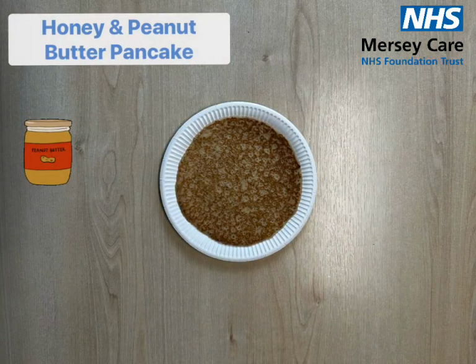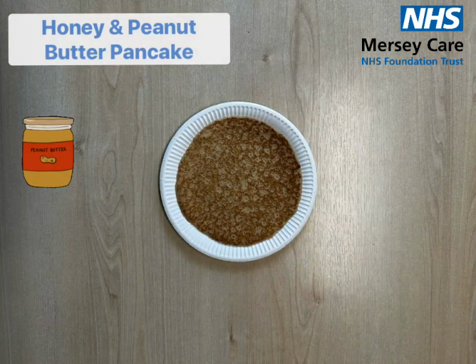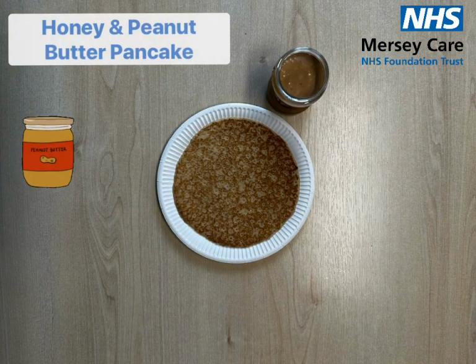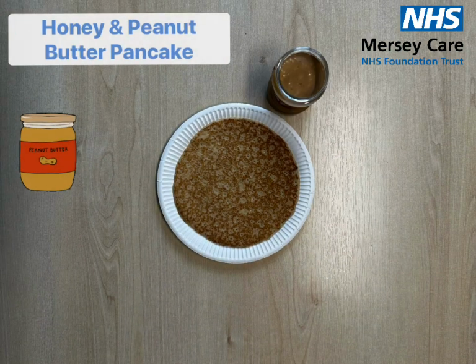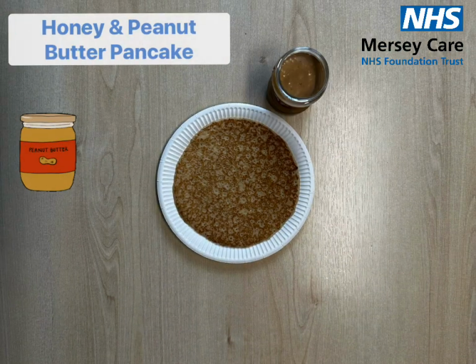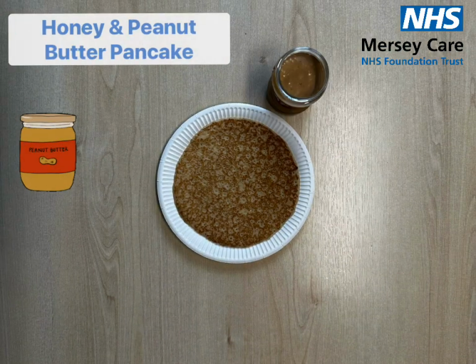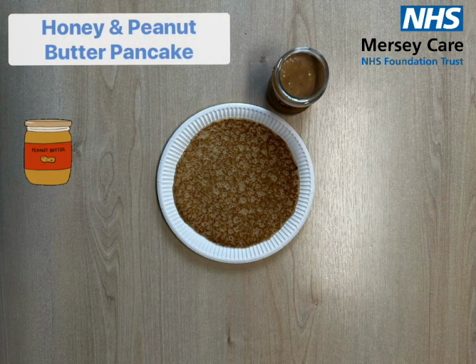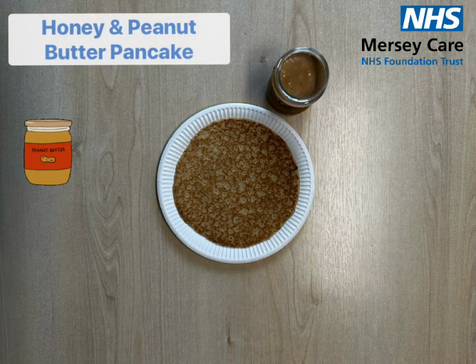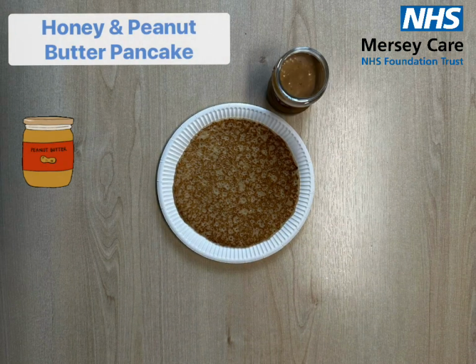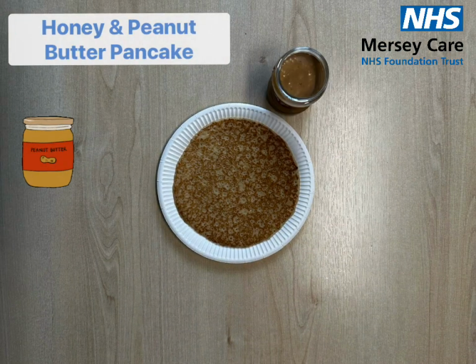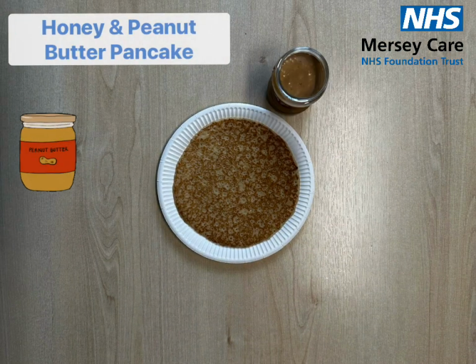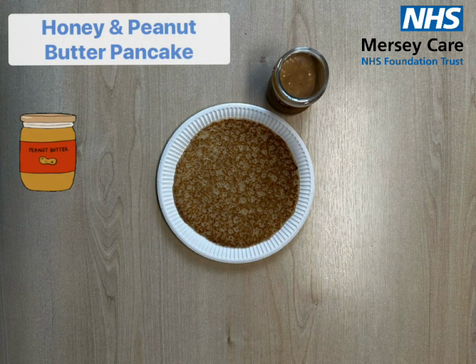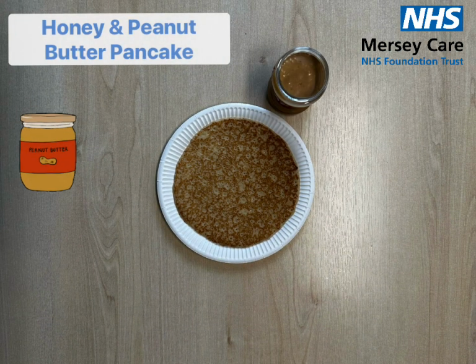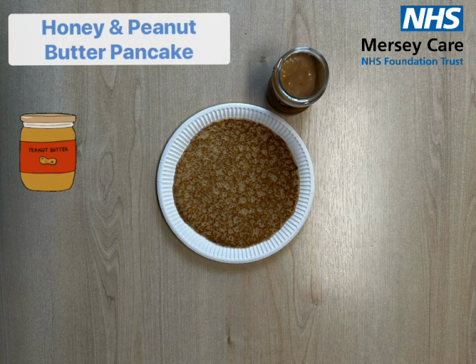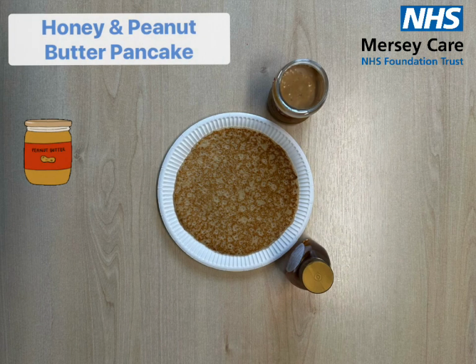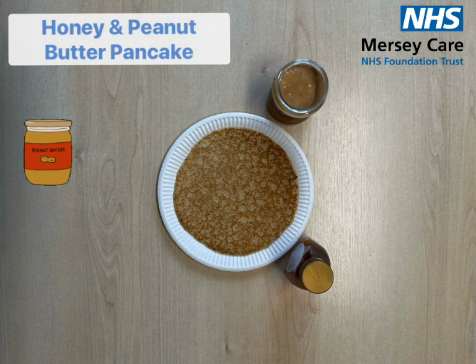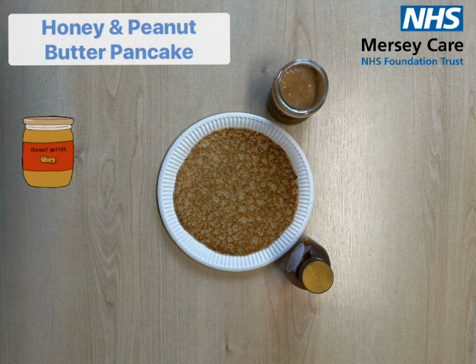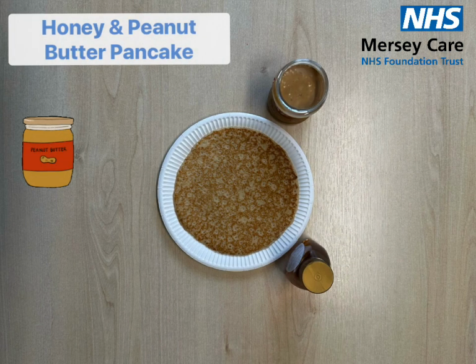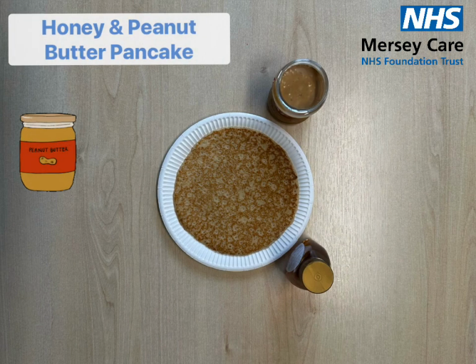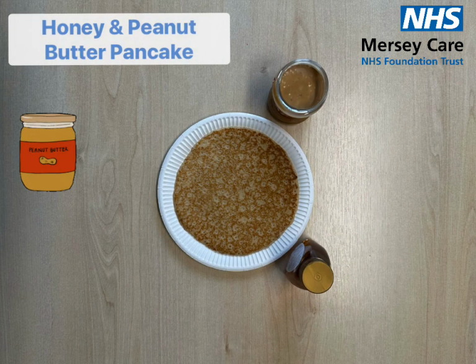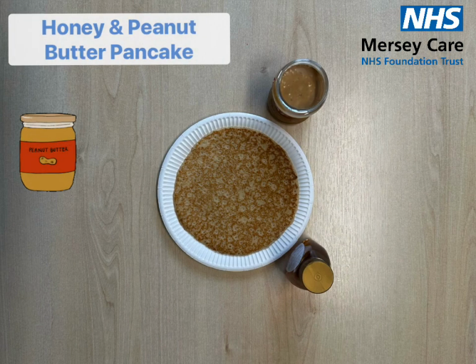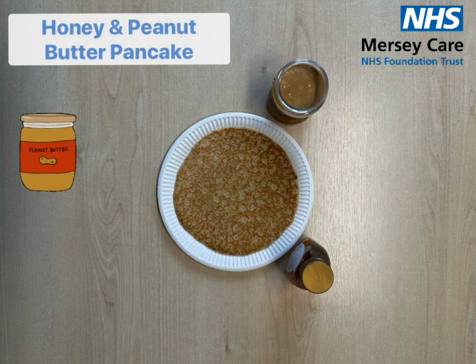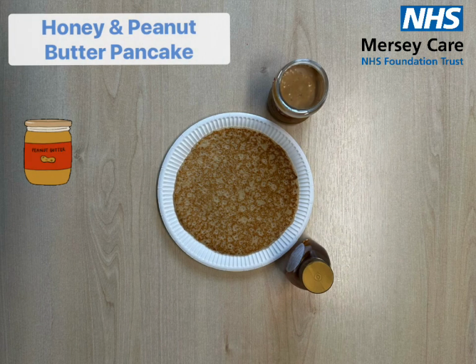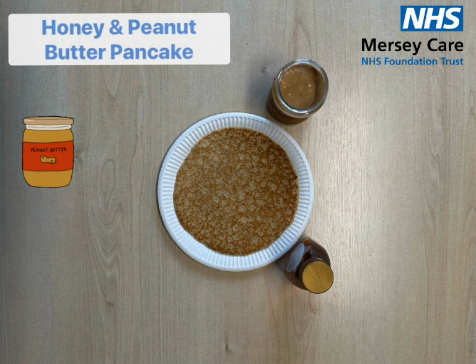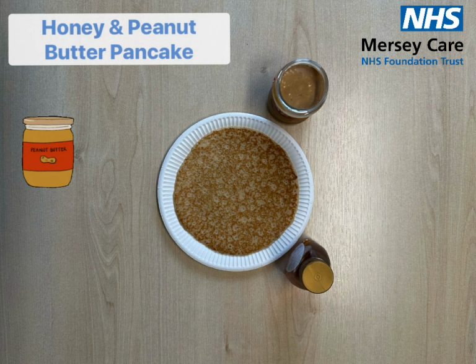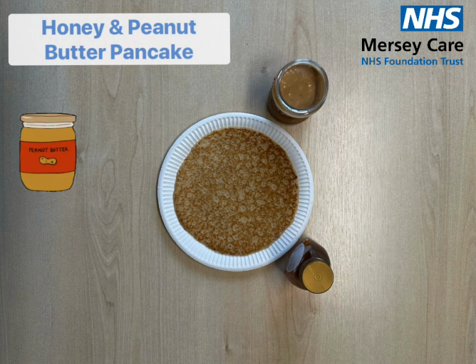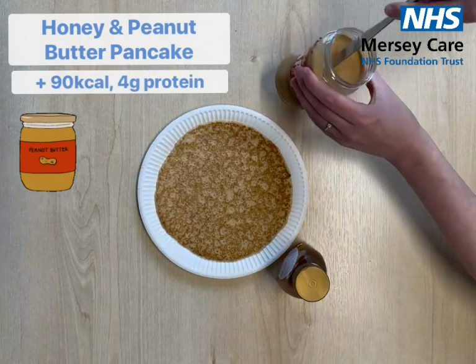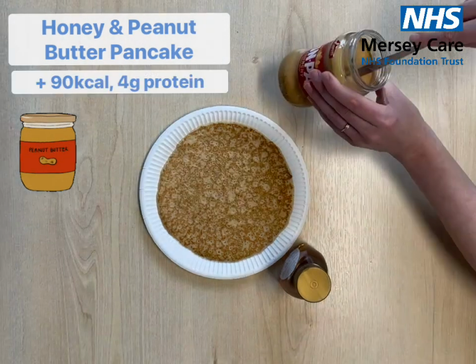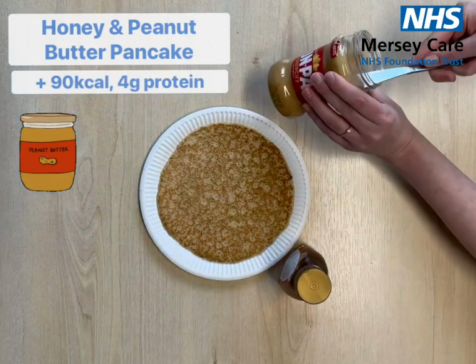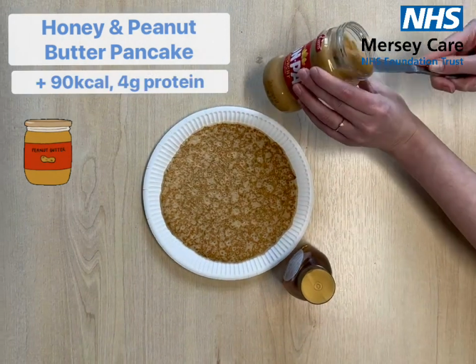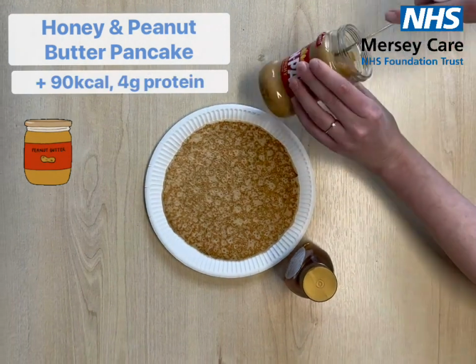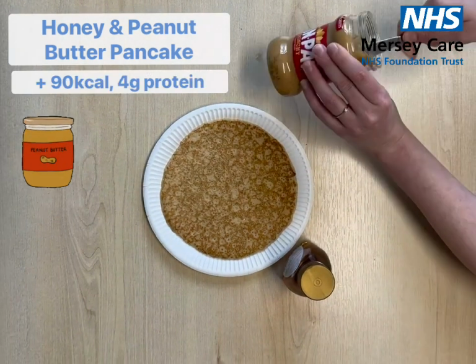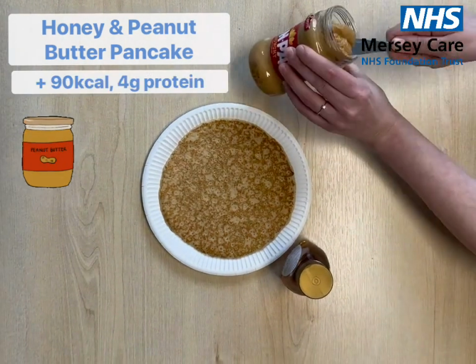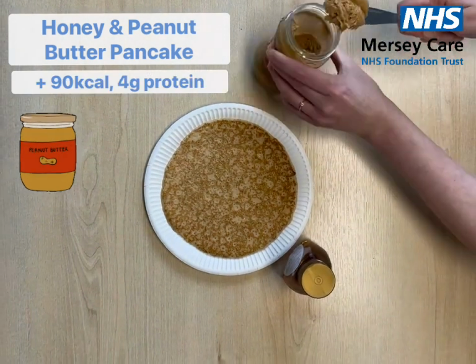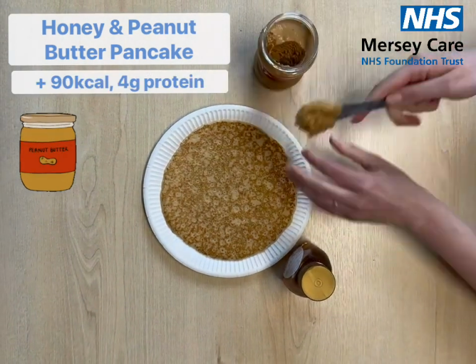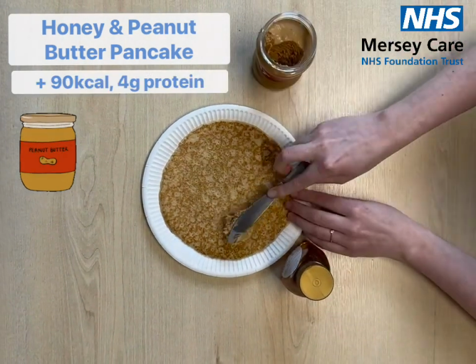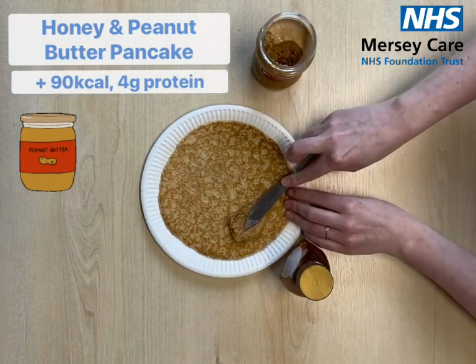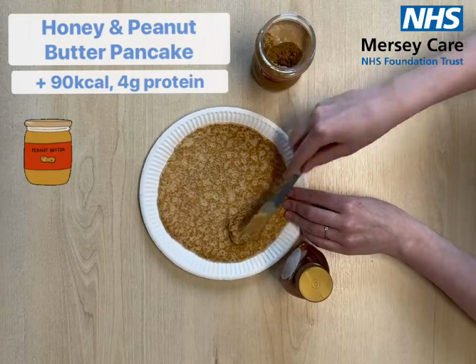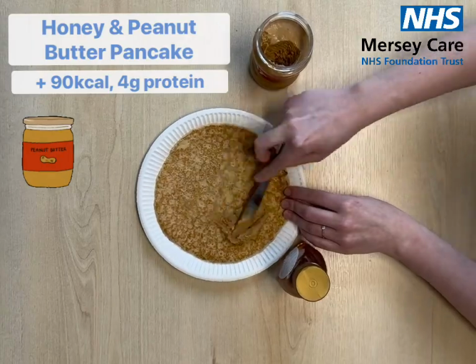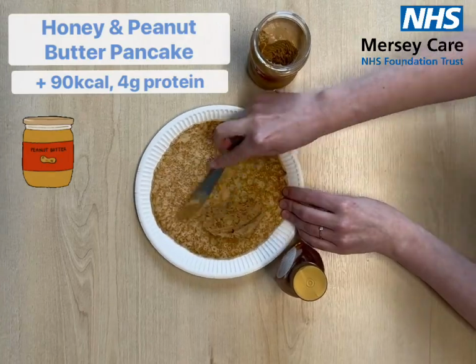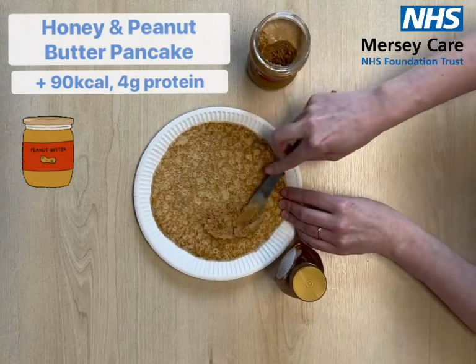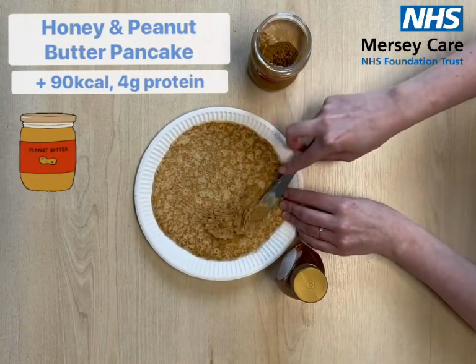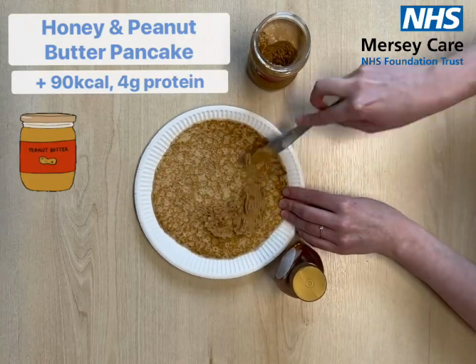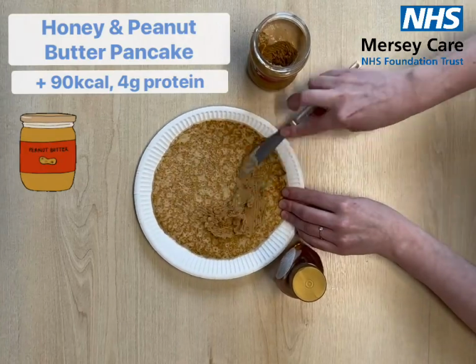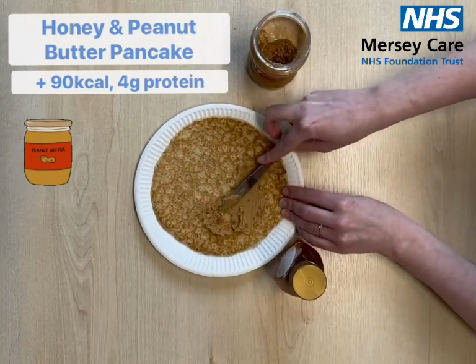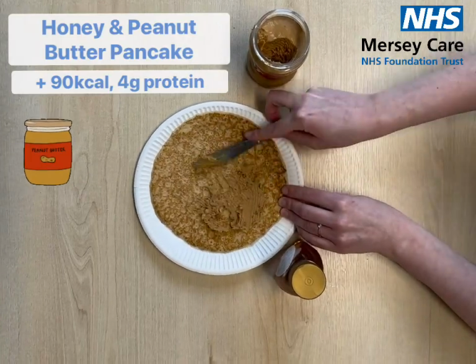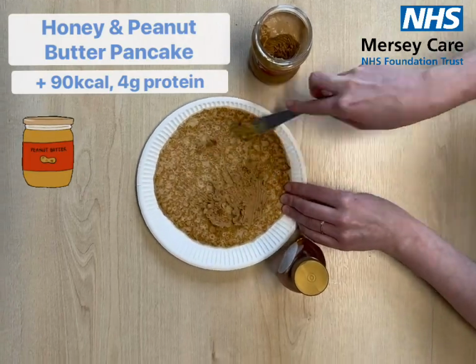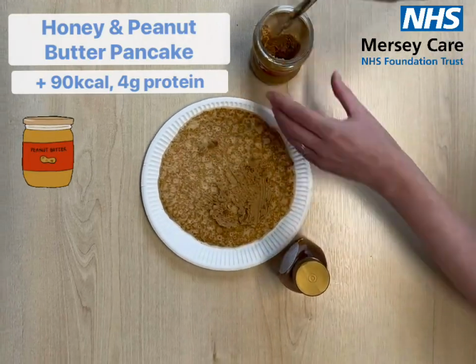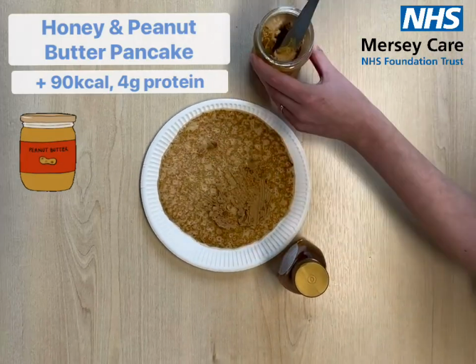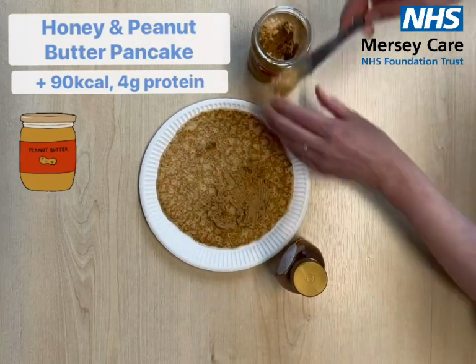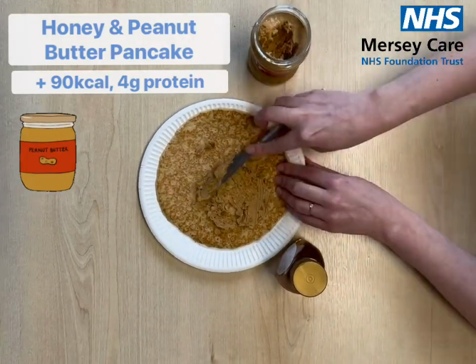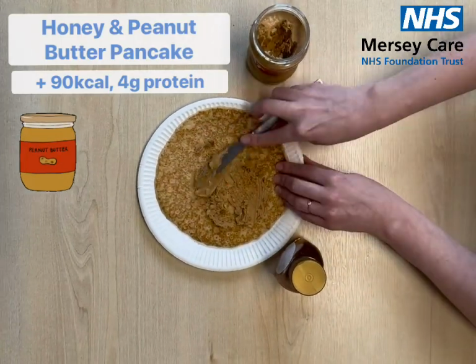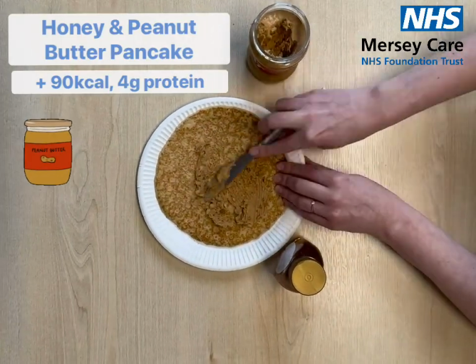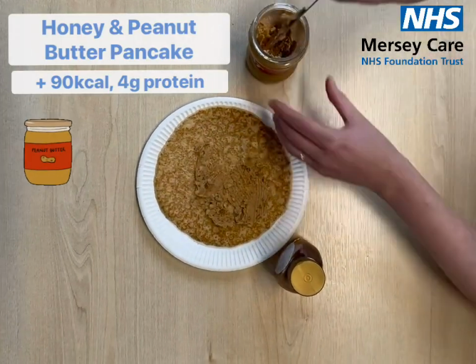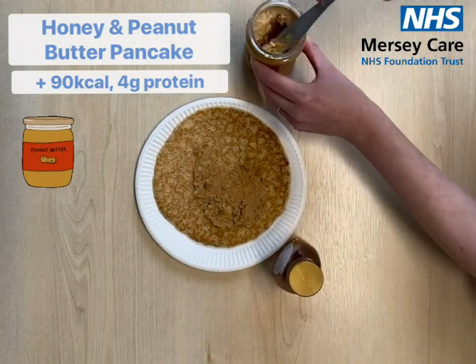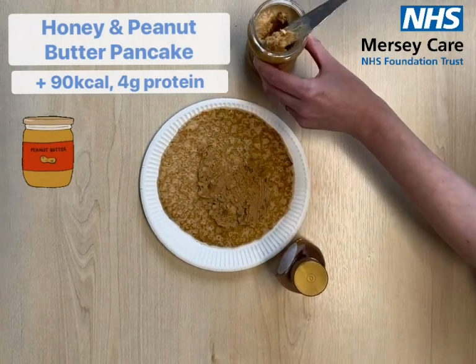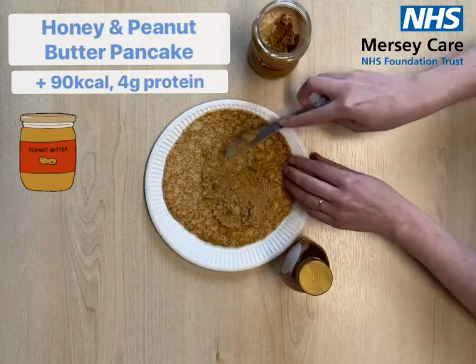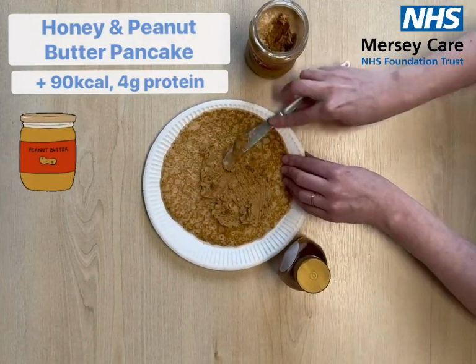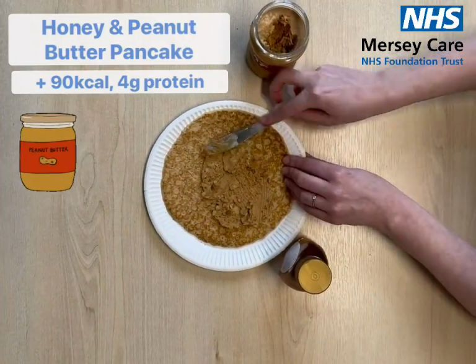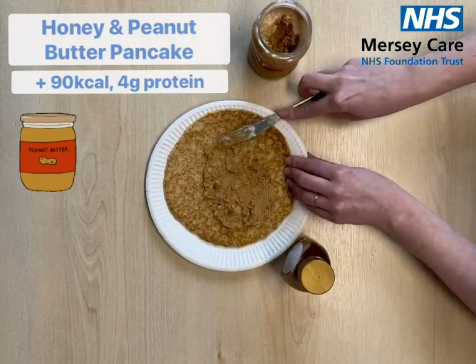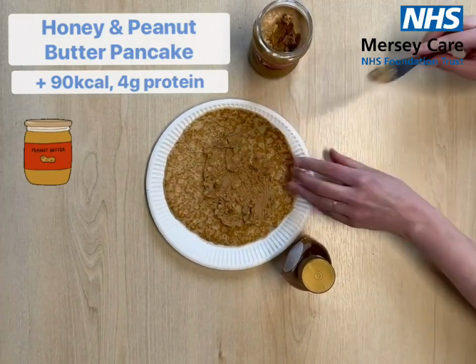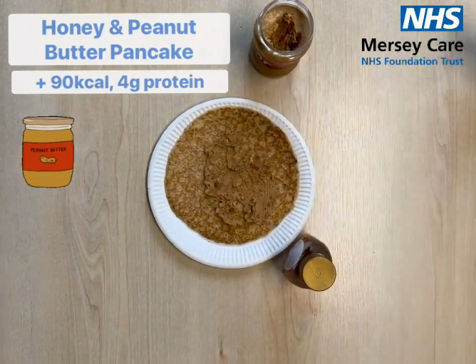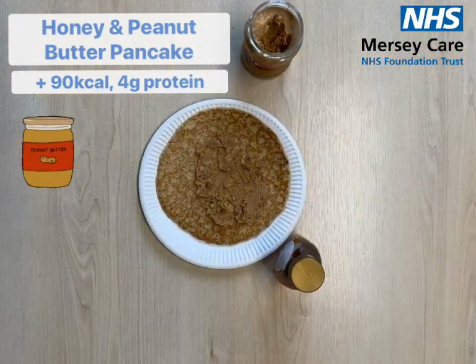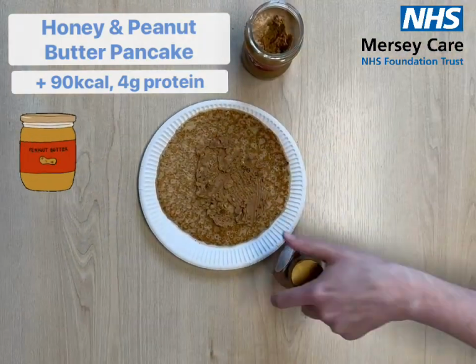This combination is honey and peanut butter. This gives you an extra 90 calories and 4 grams of protein.